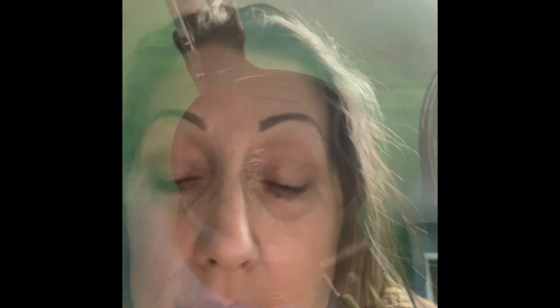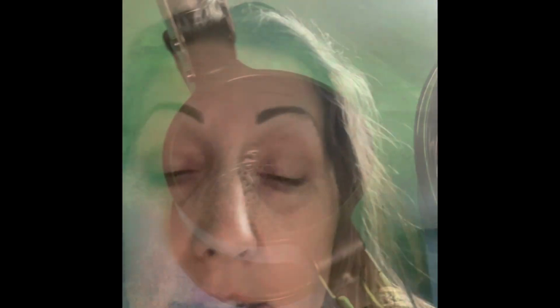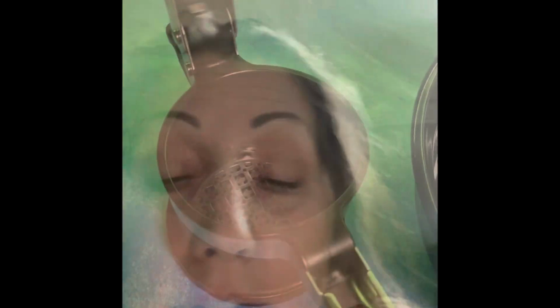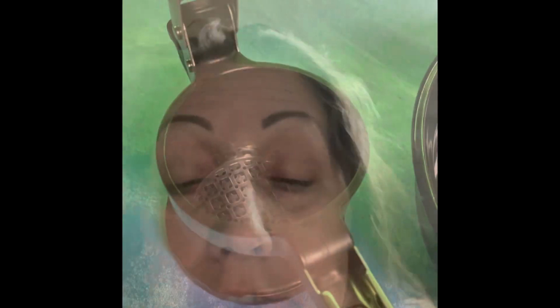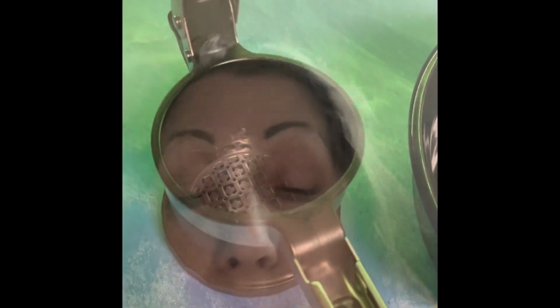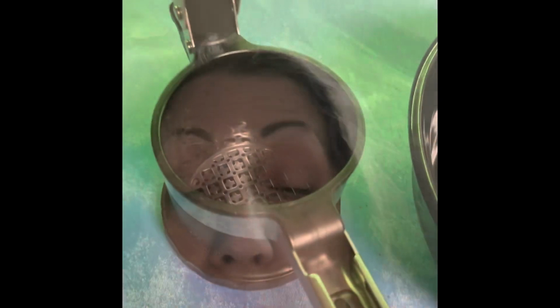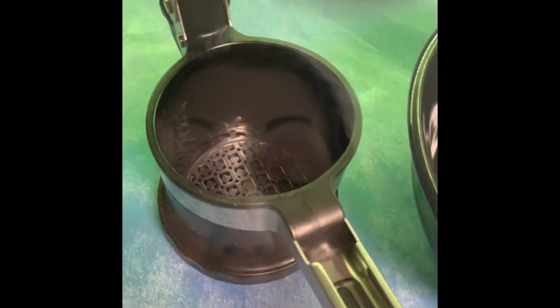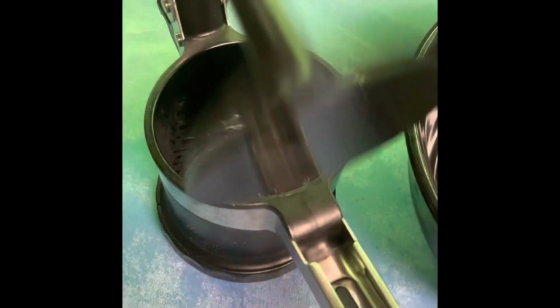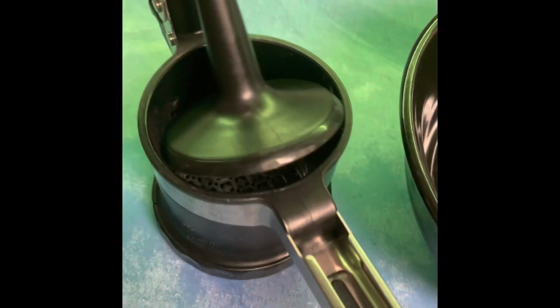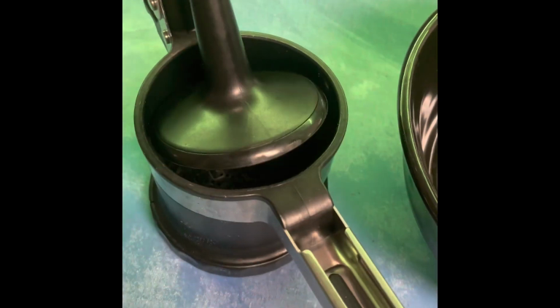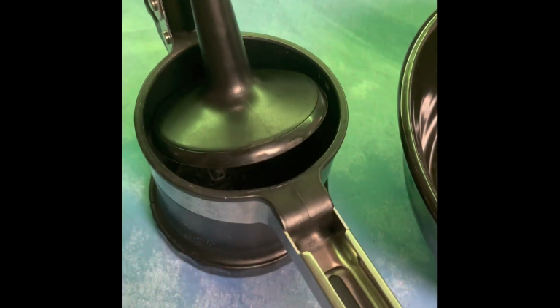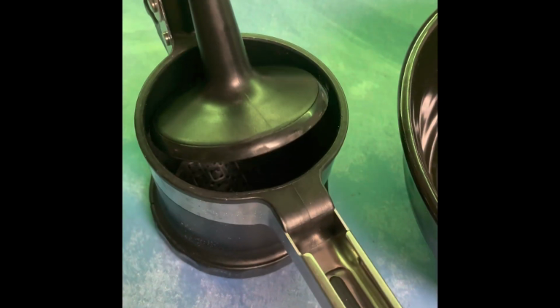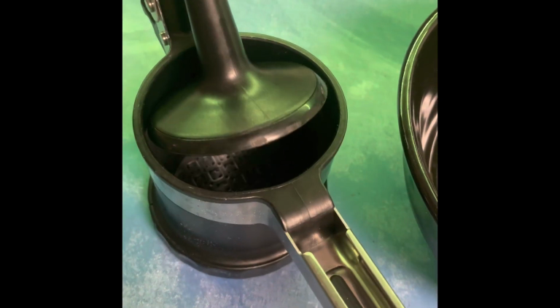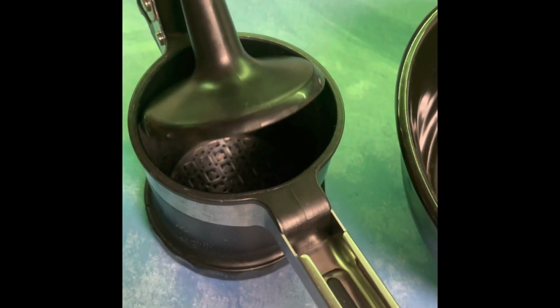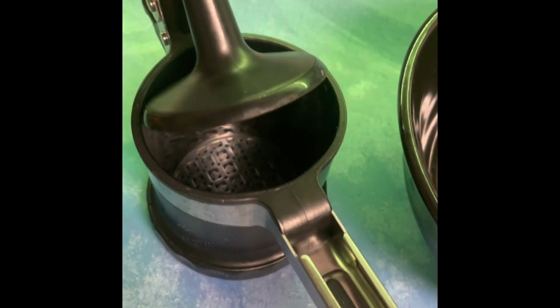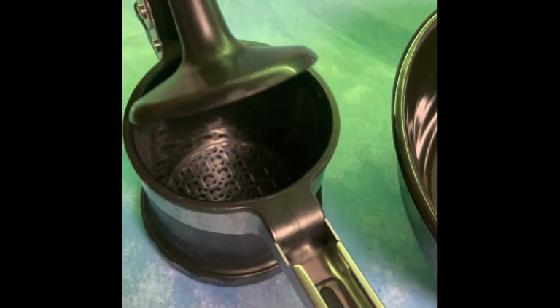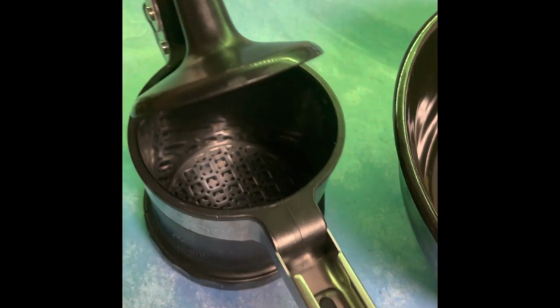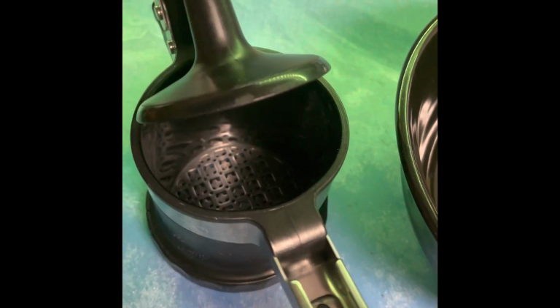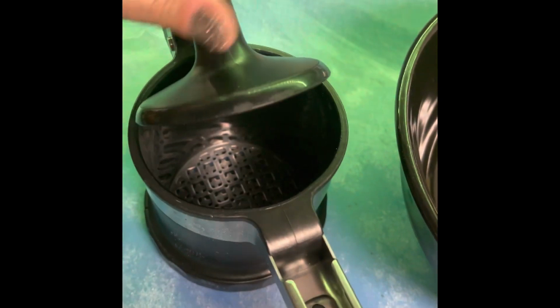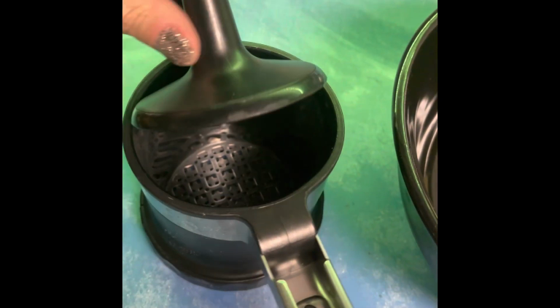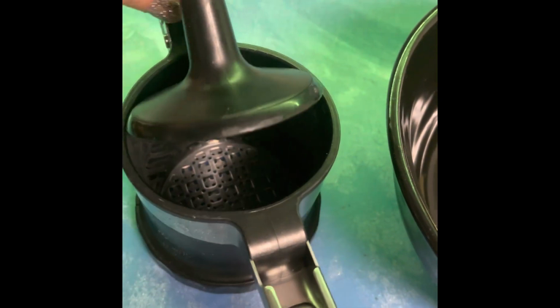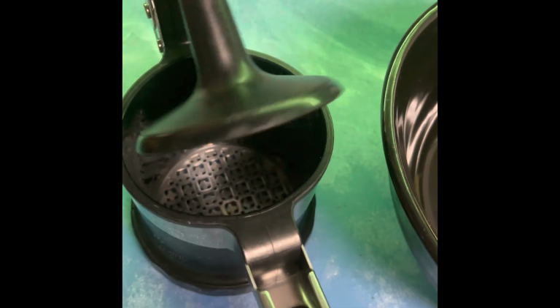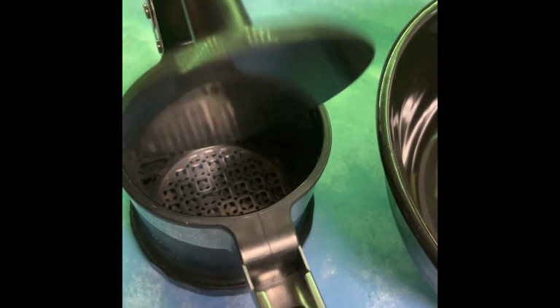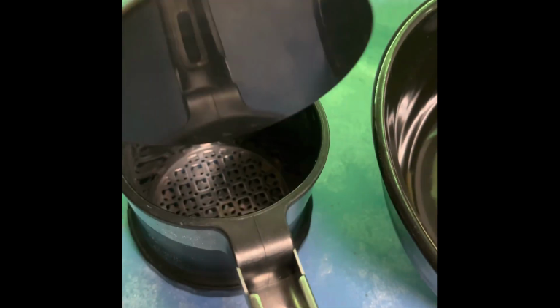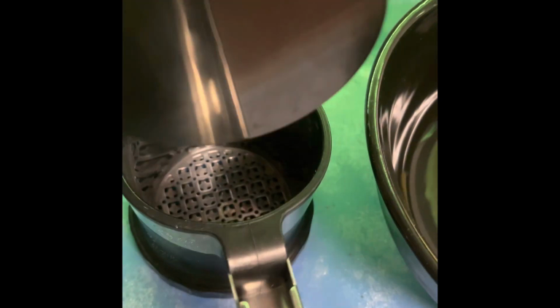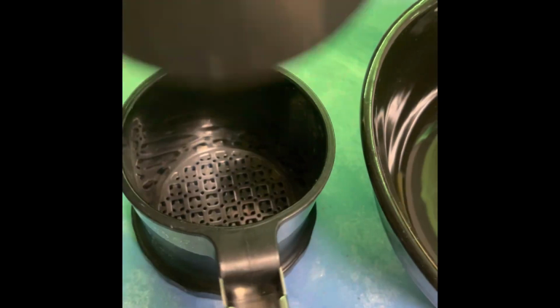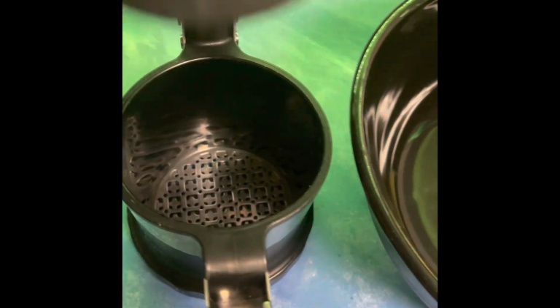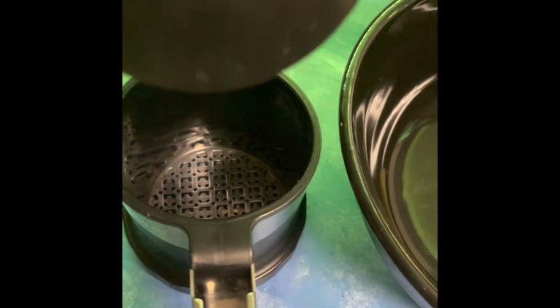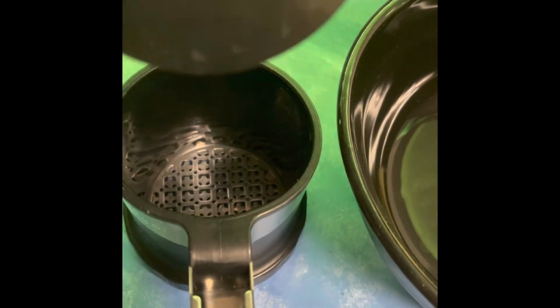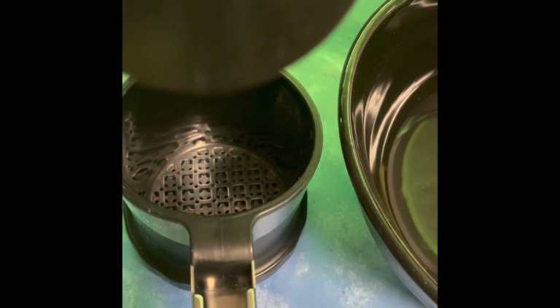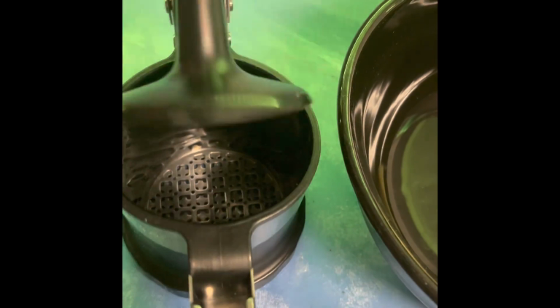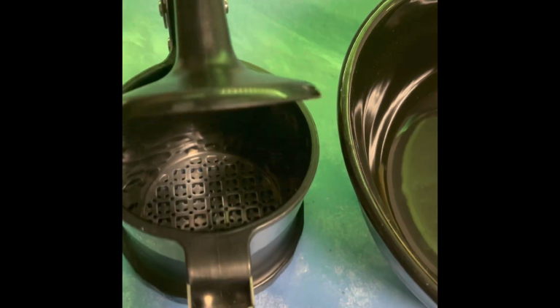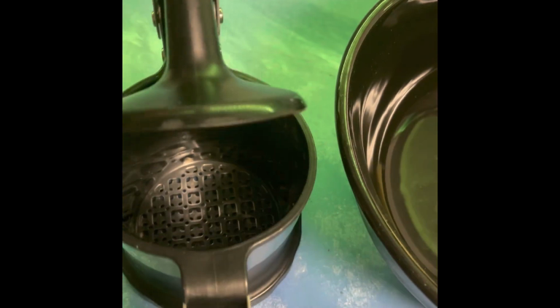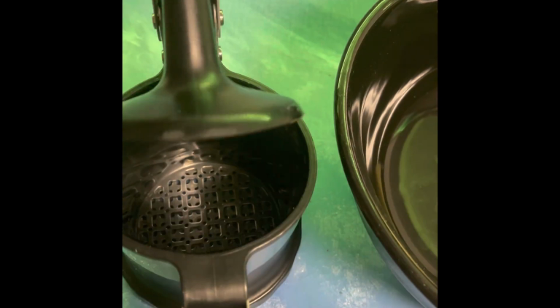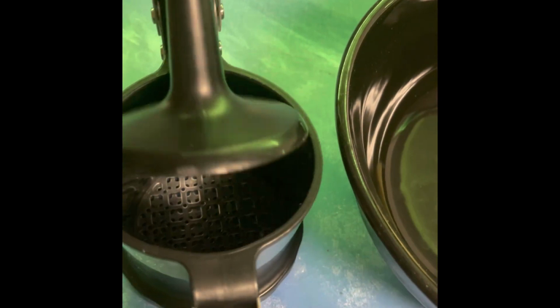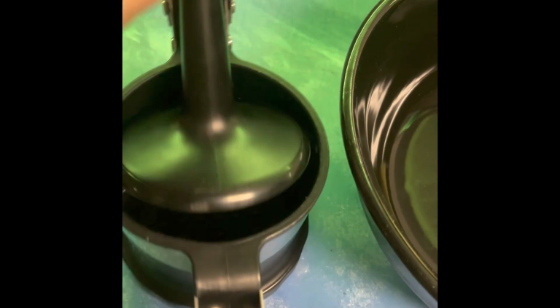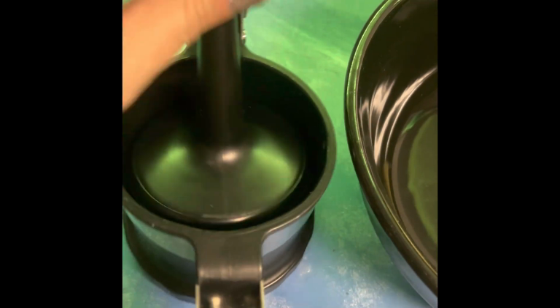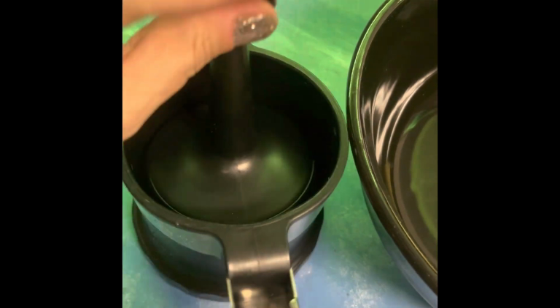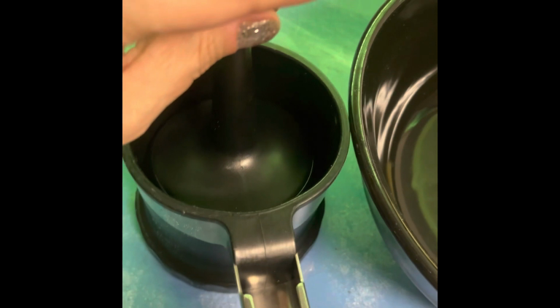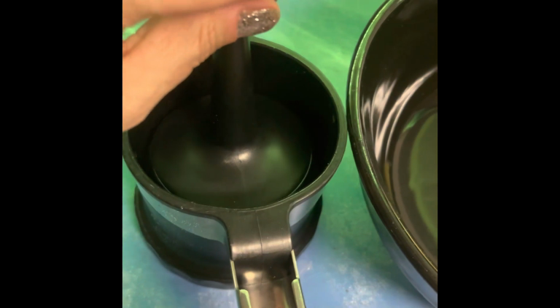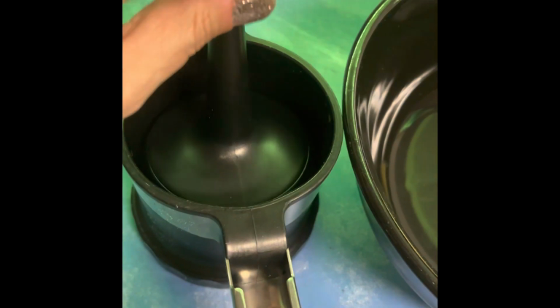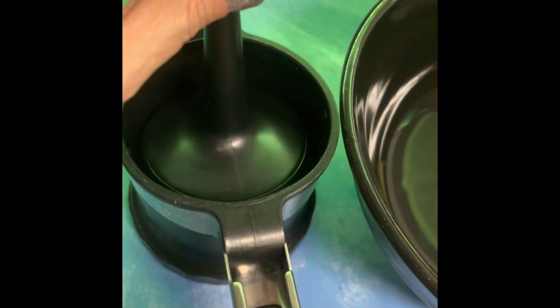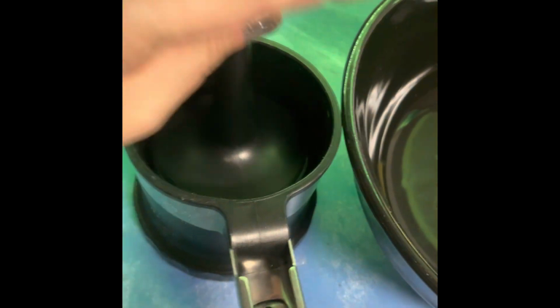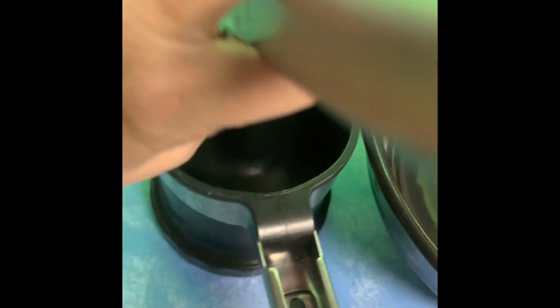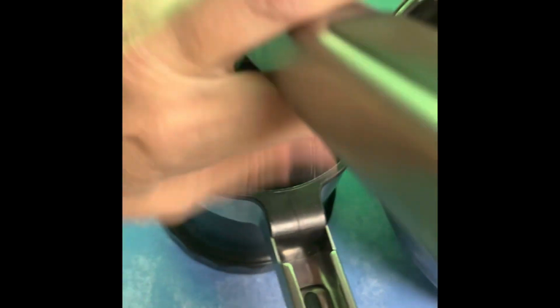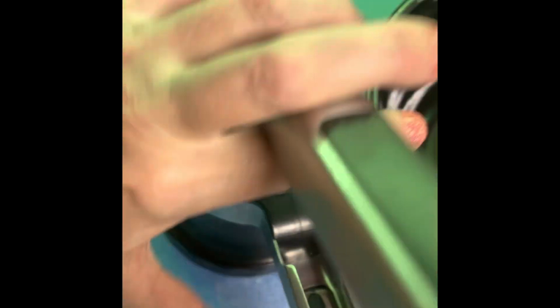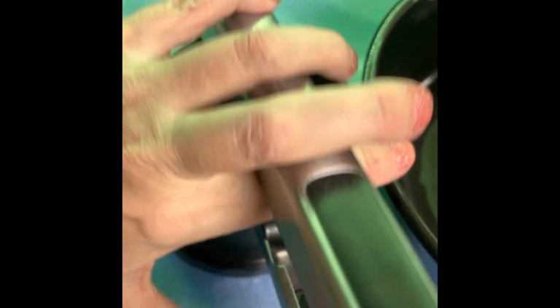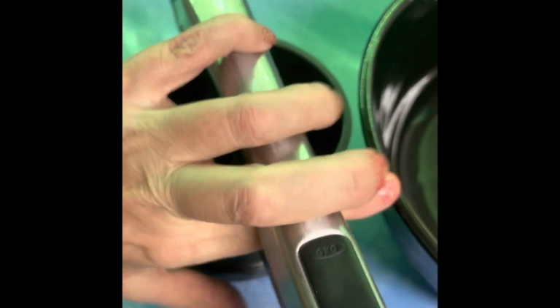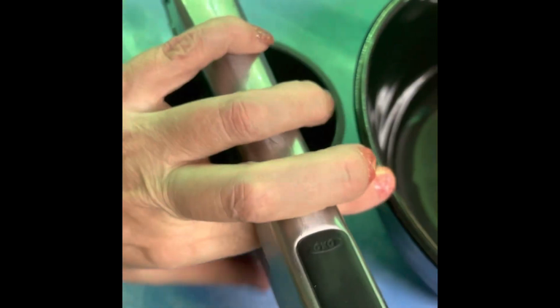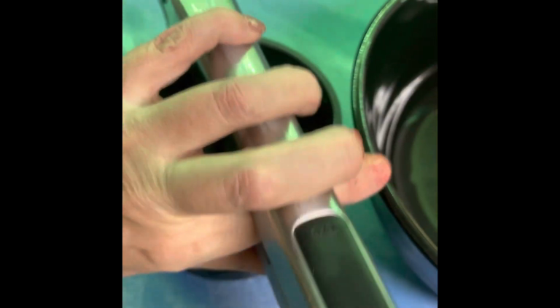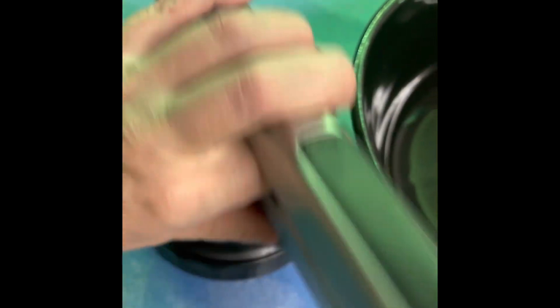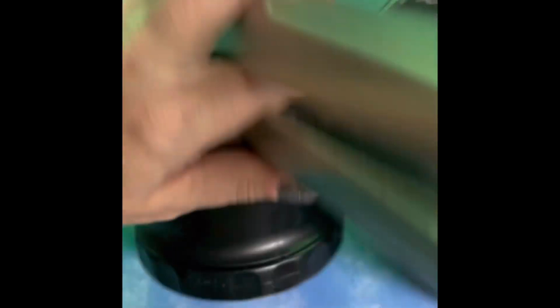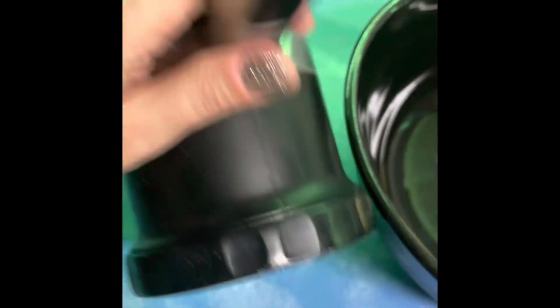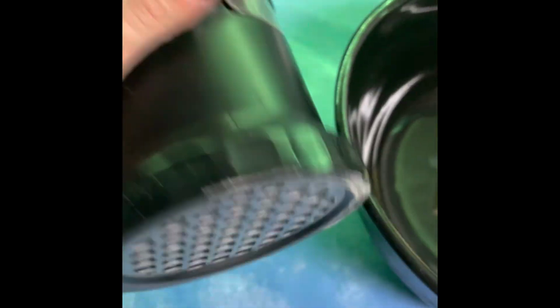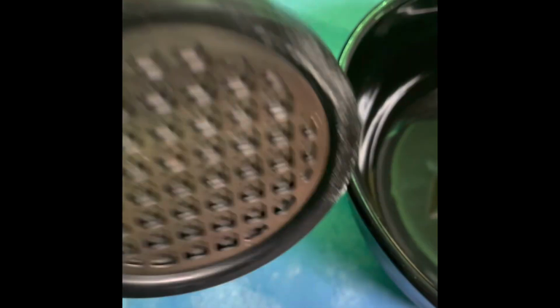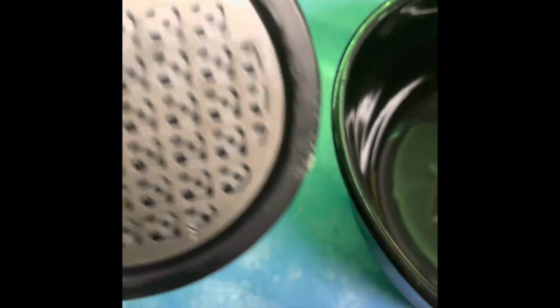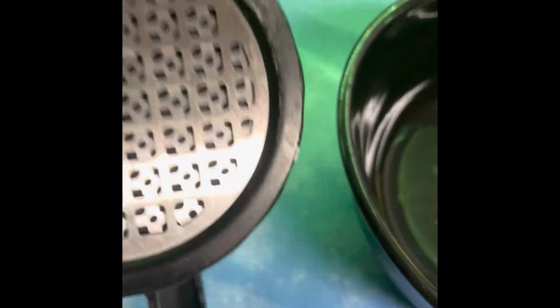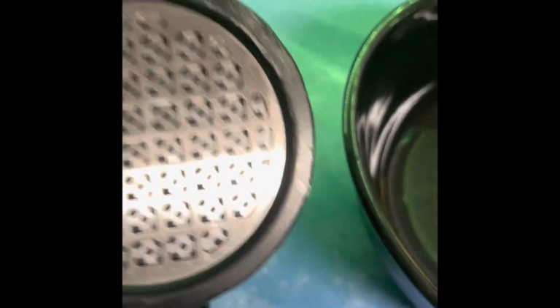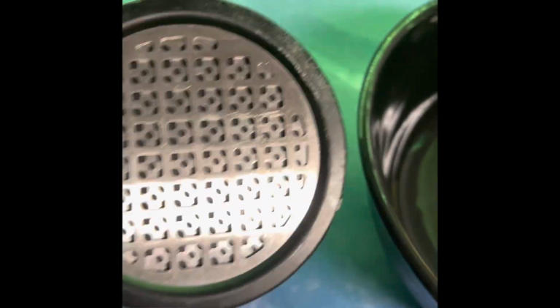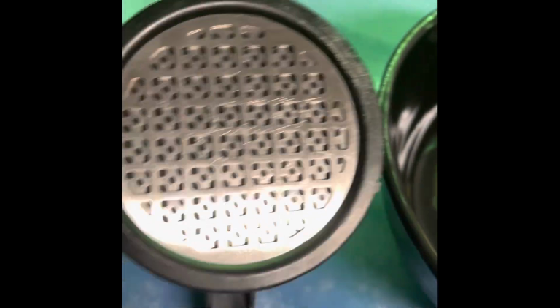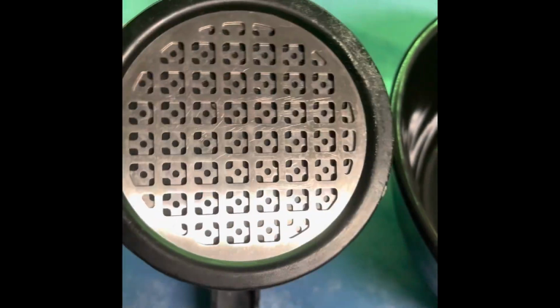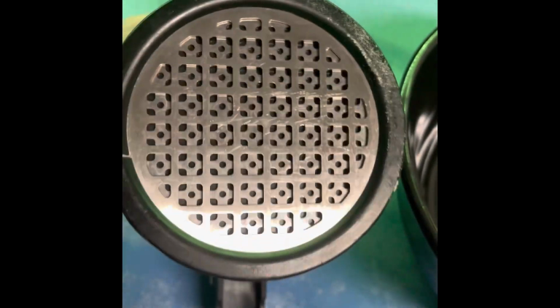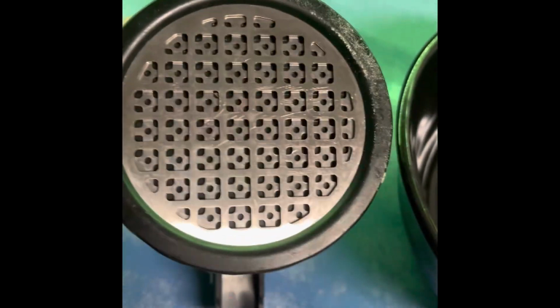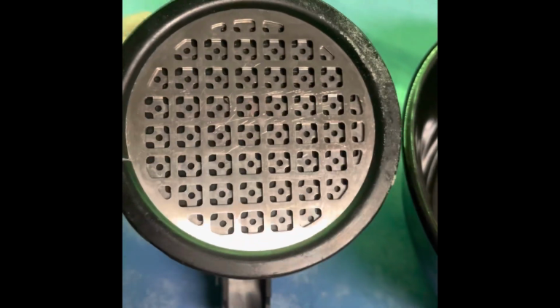Here's what a ricer looks like. It has this little thing here. After you put the potatoes in here, you're gonna squeeze it and you're gonna rice them.